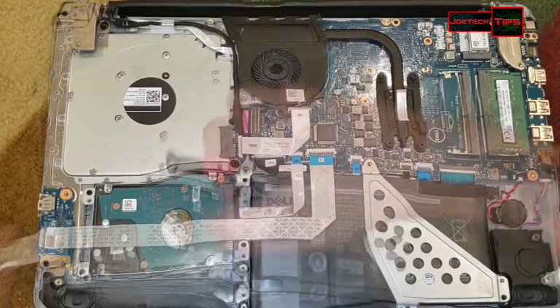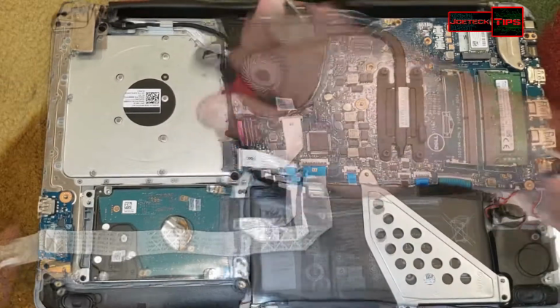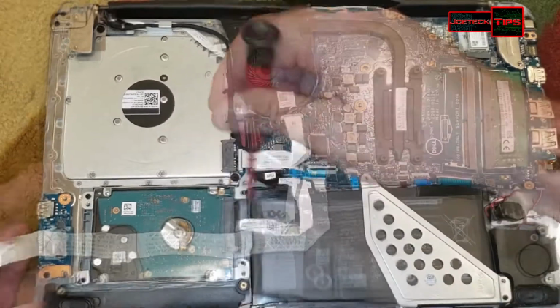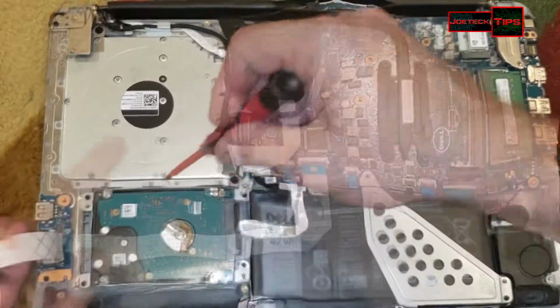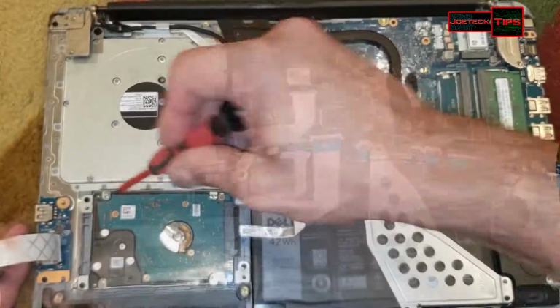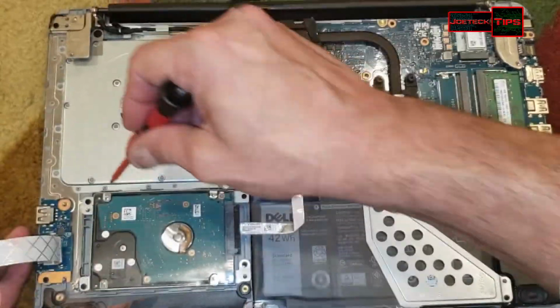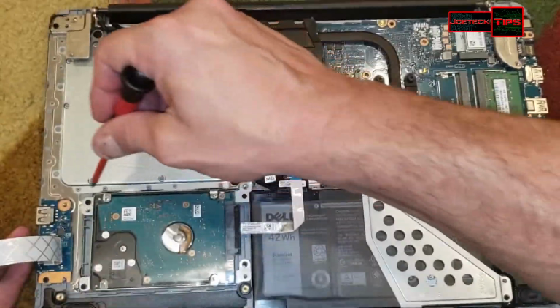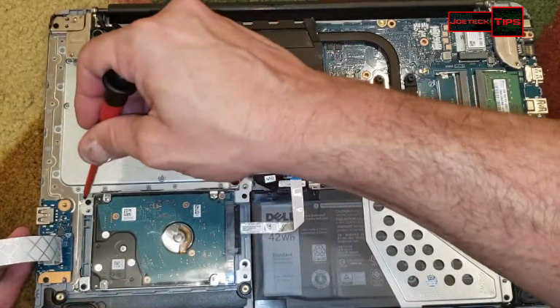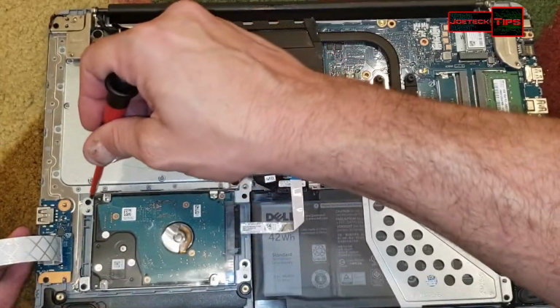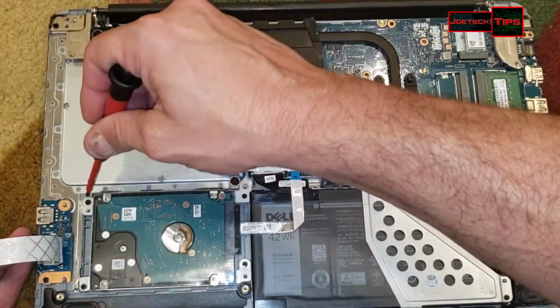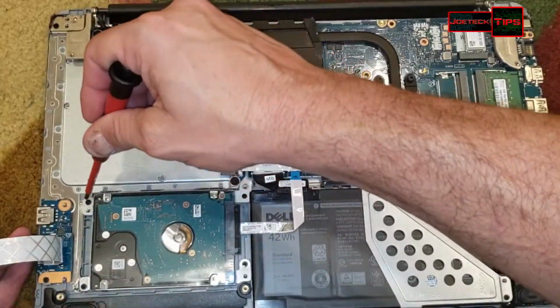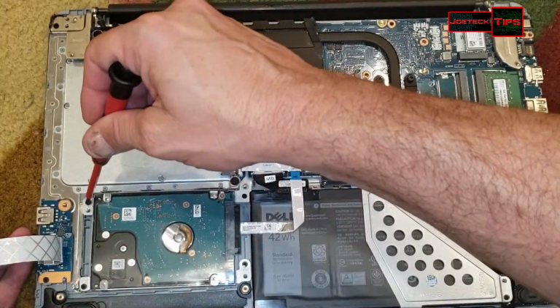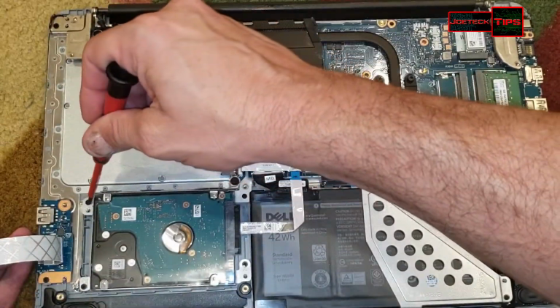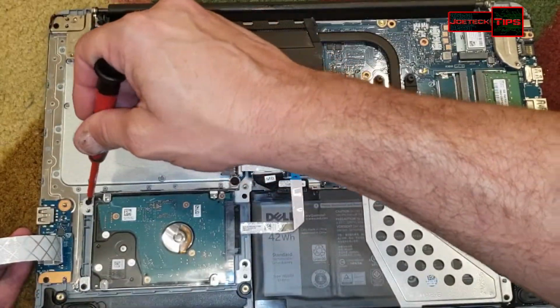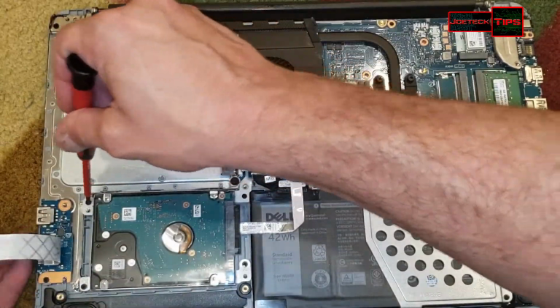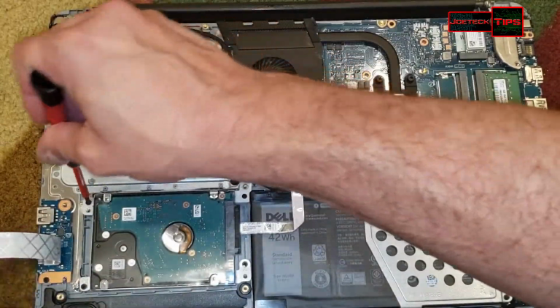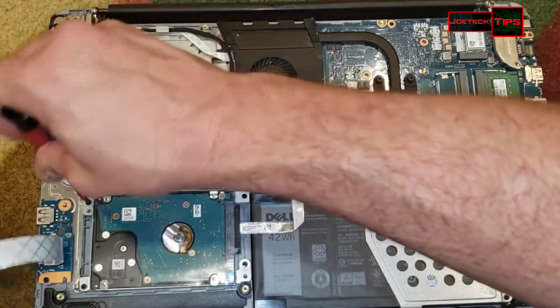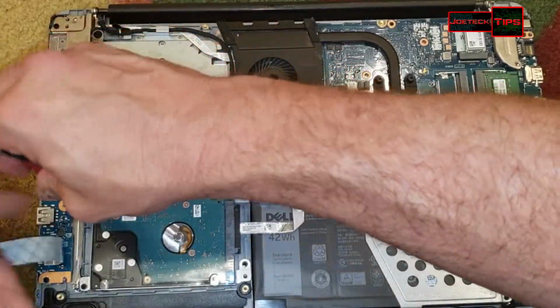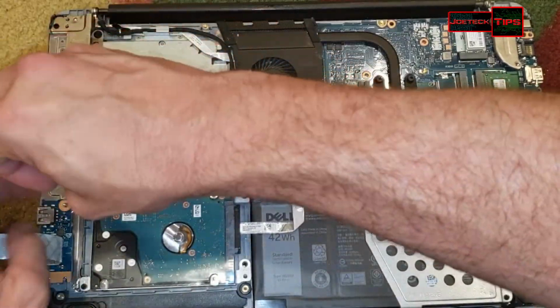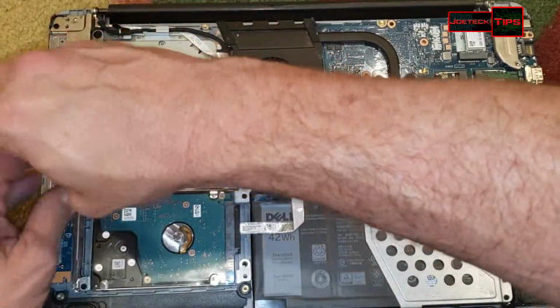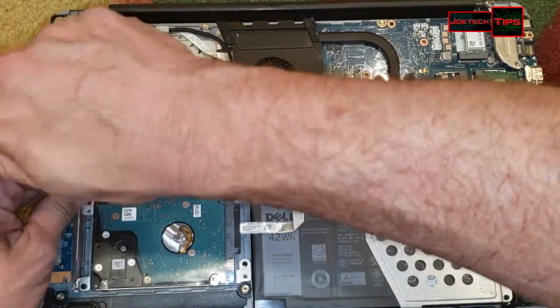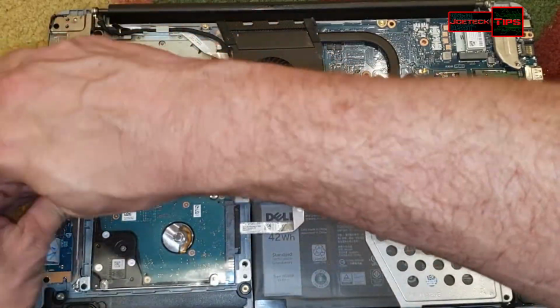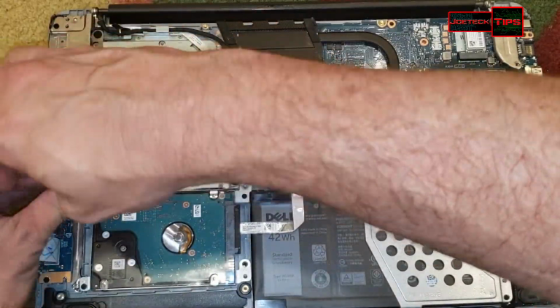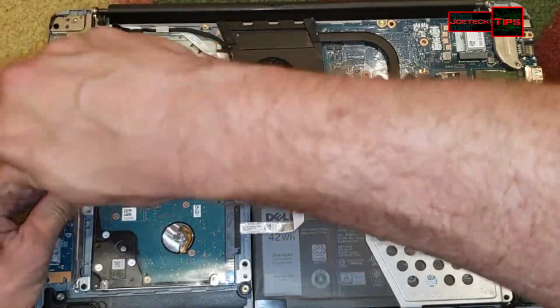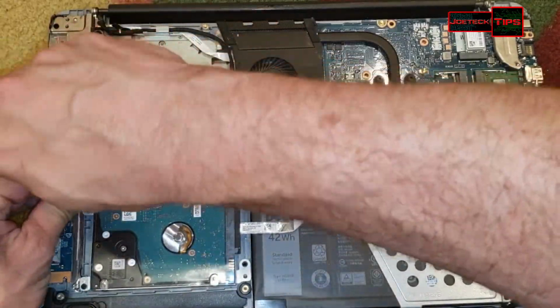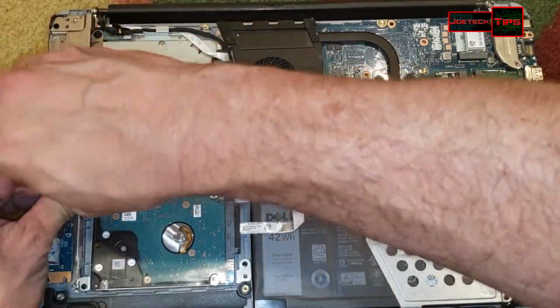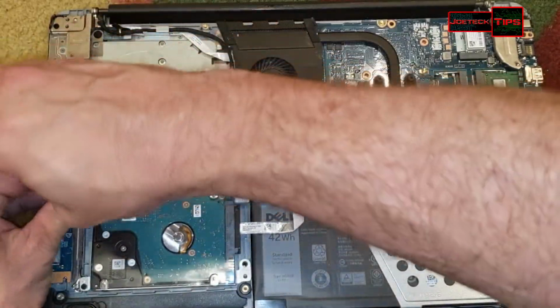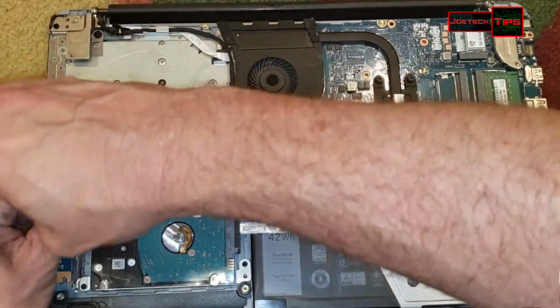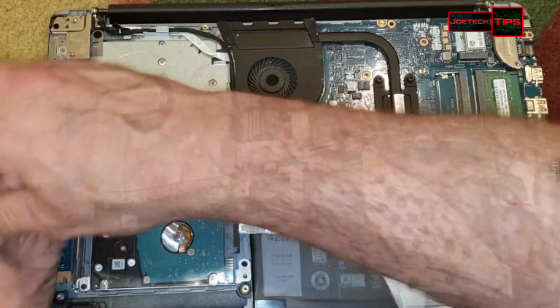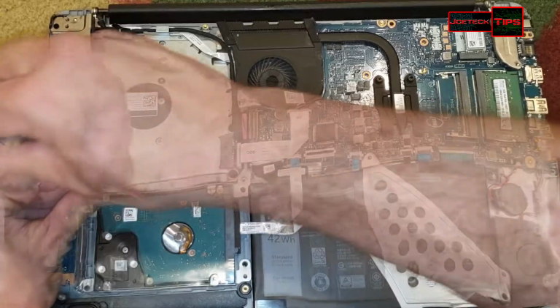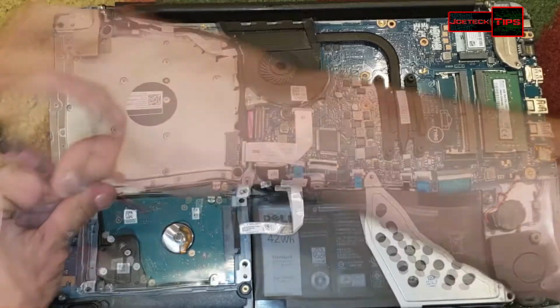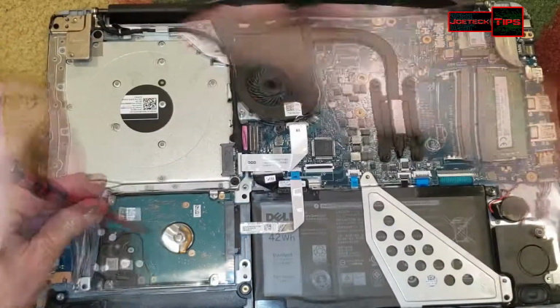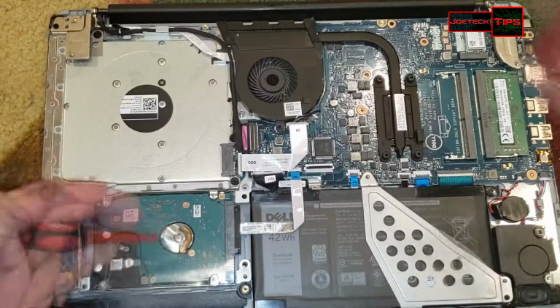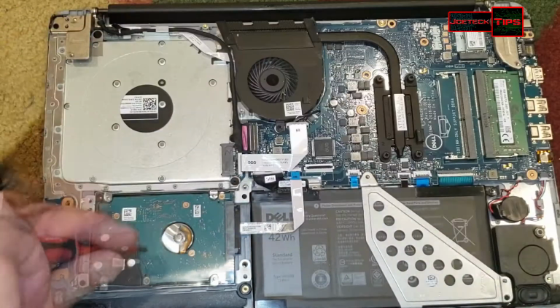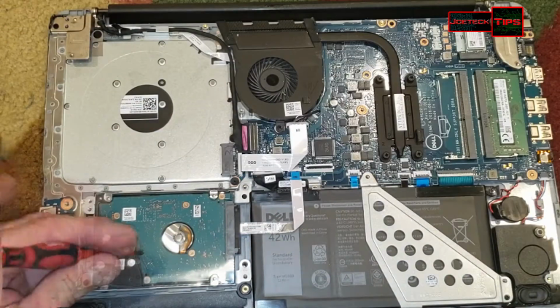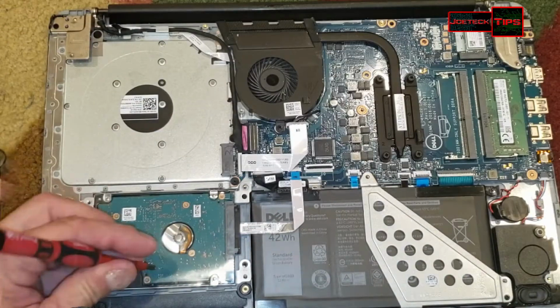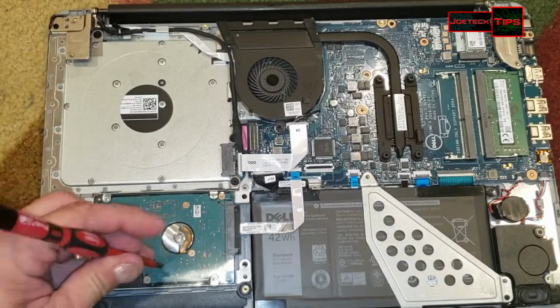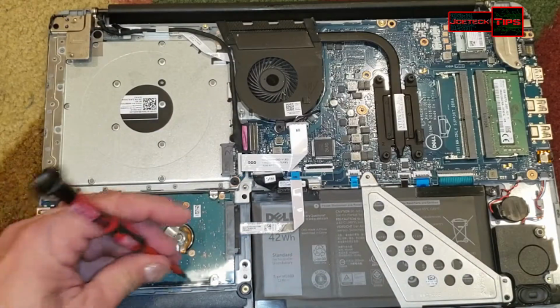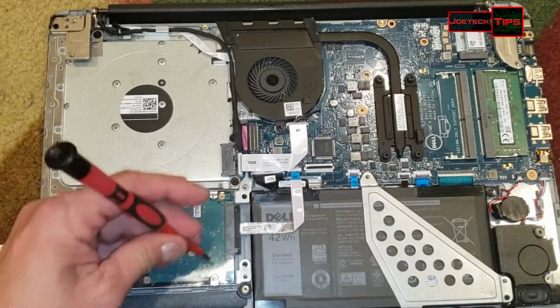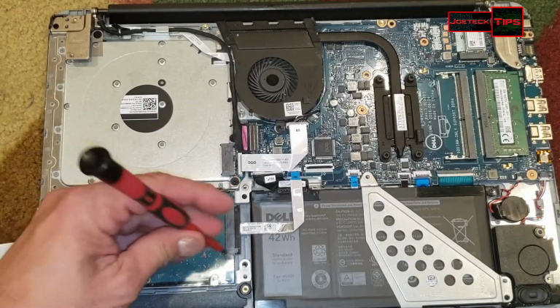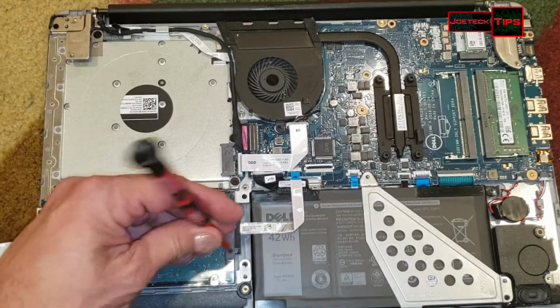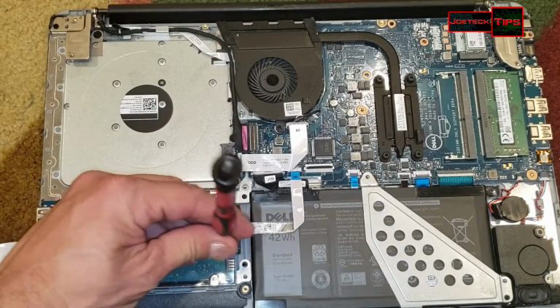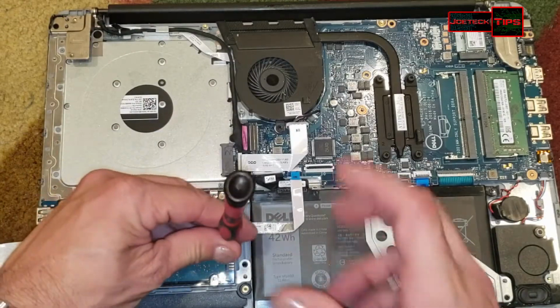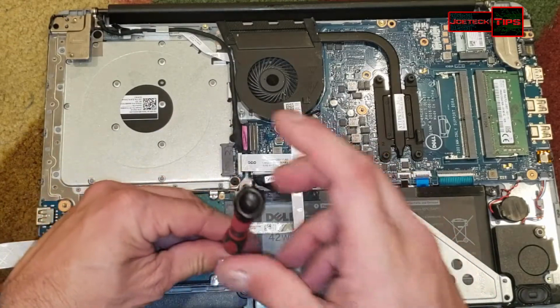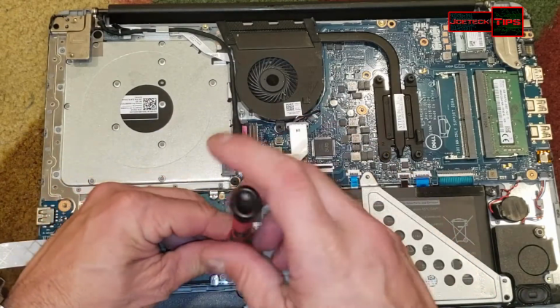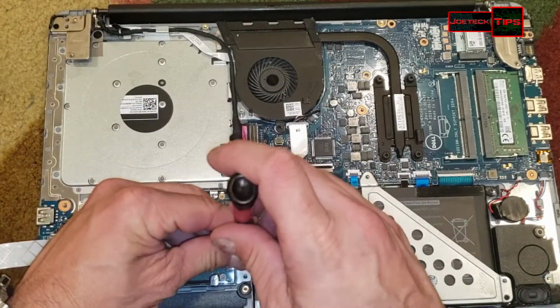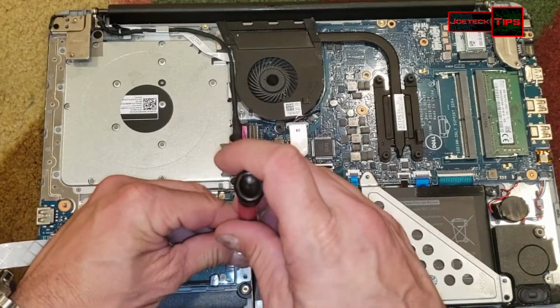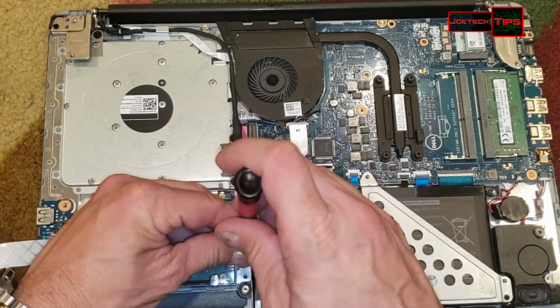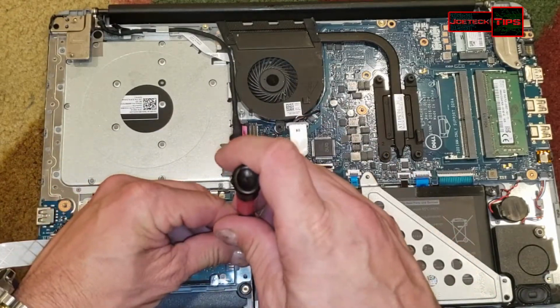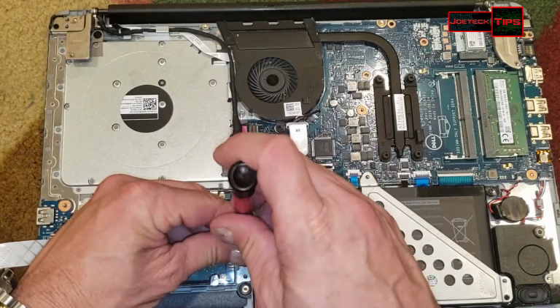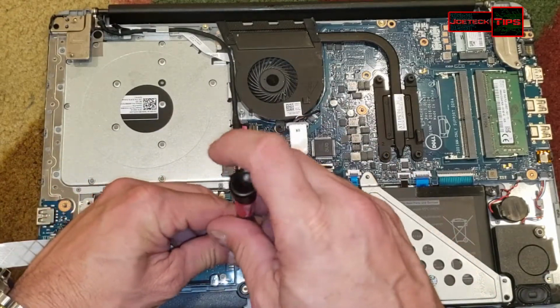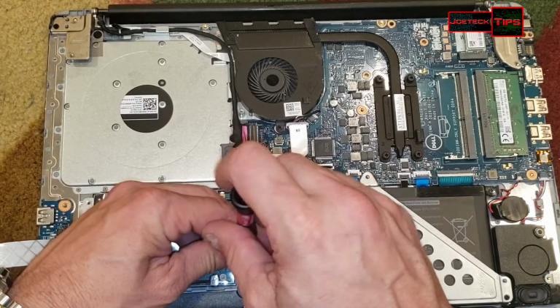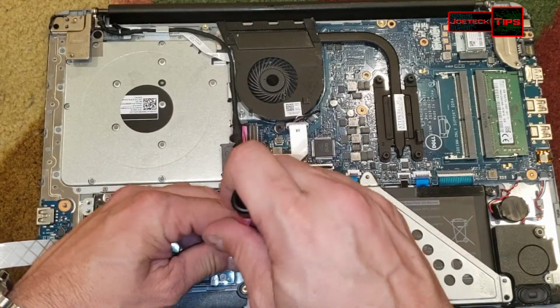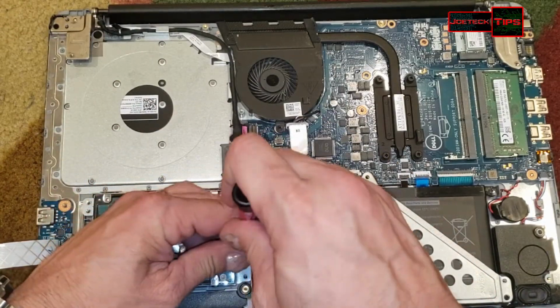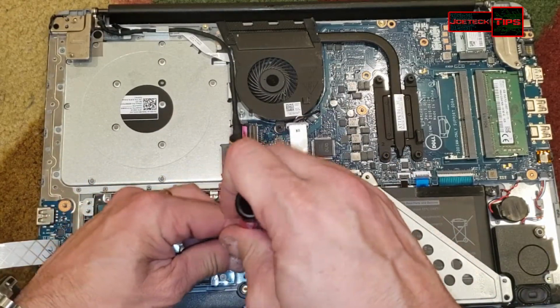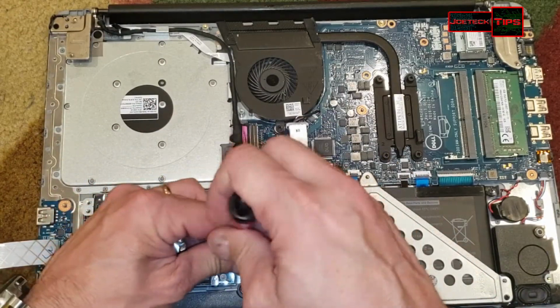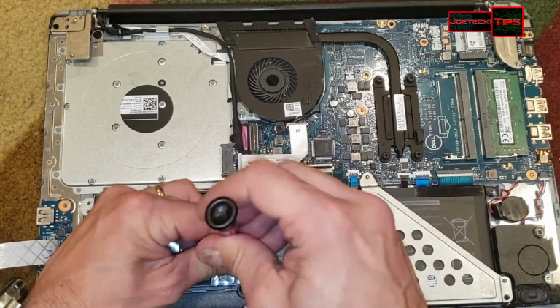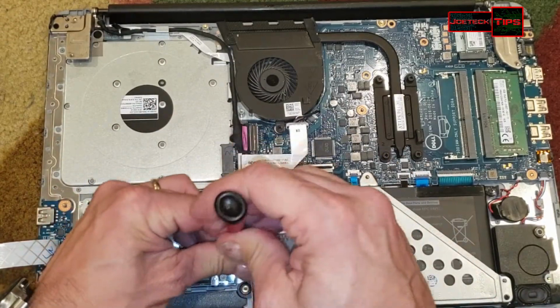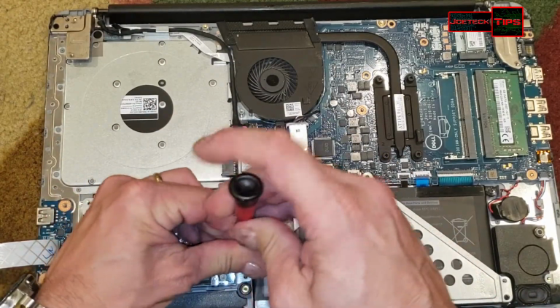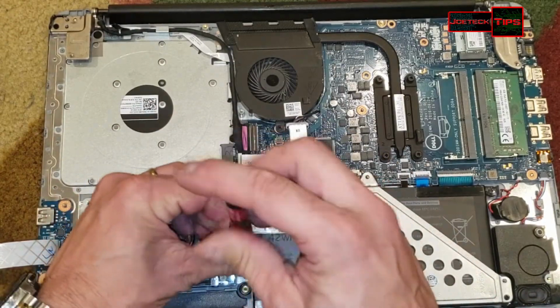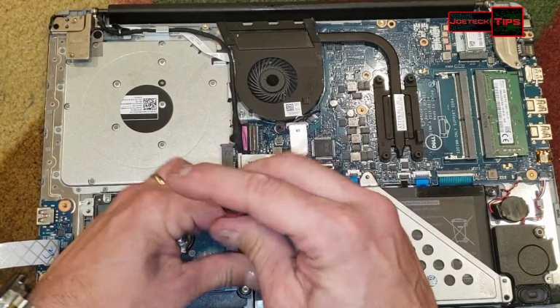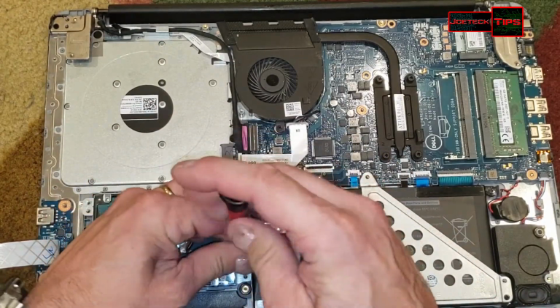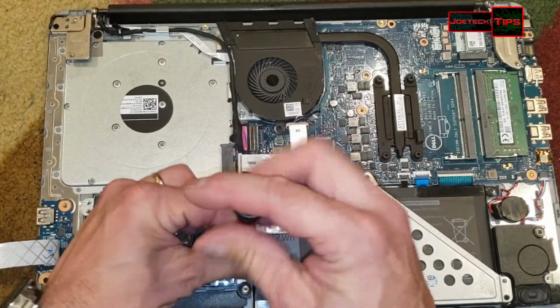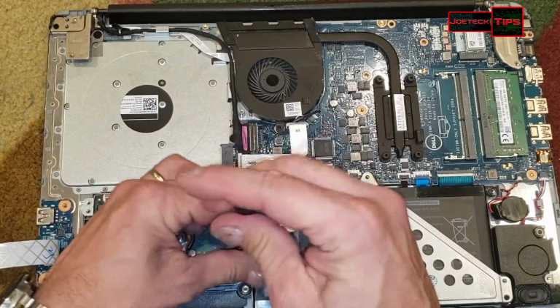We're holding this in — this looks like three screws. I don't want to block the camera so you can see what I'm doing.